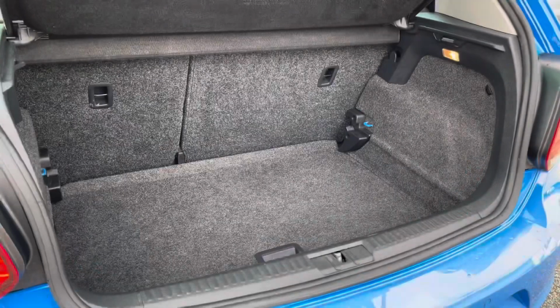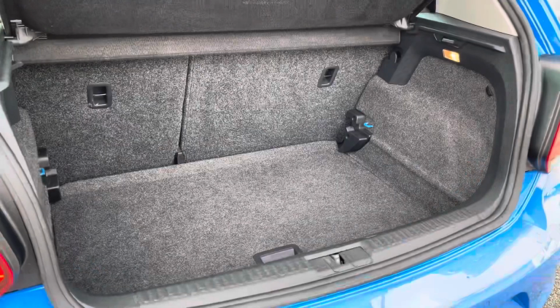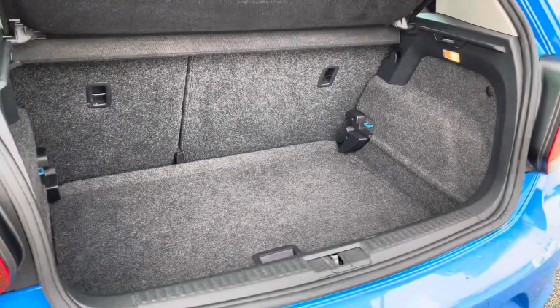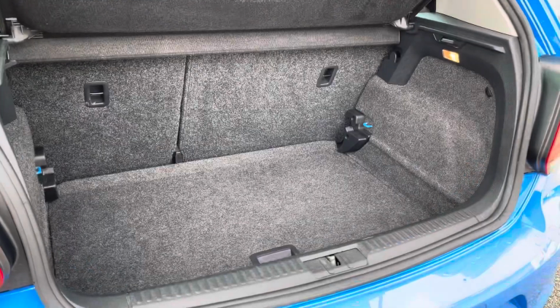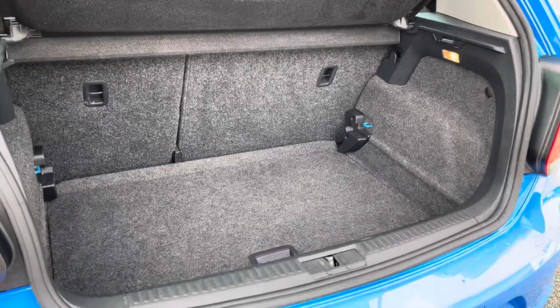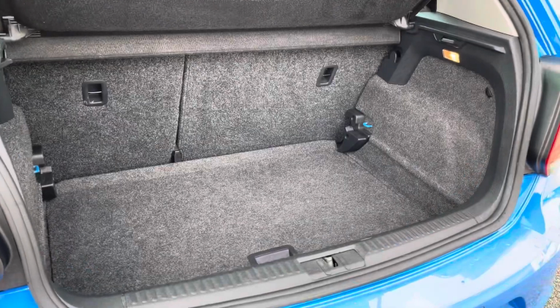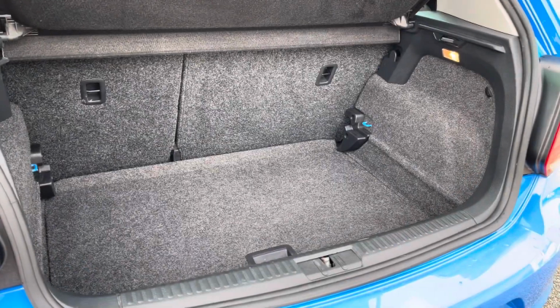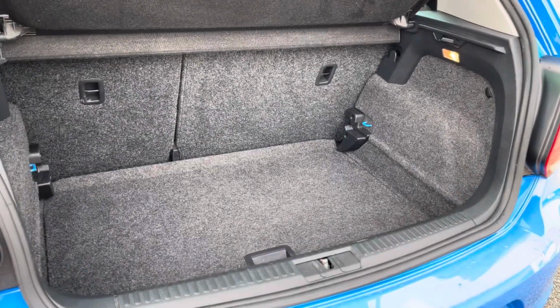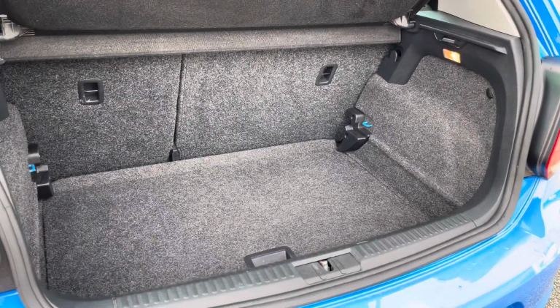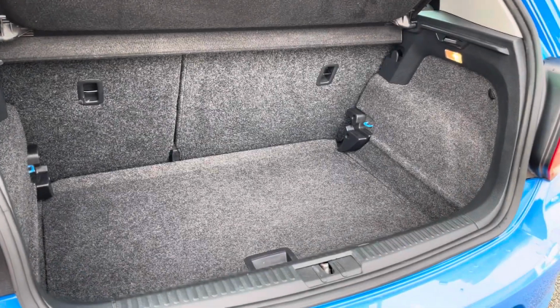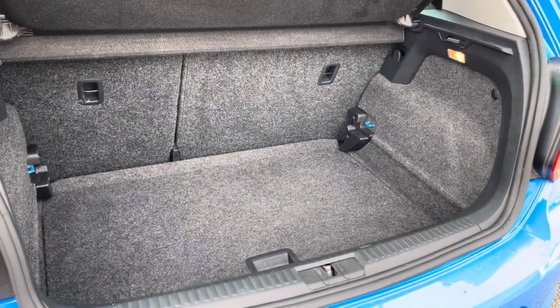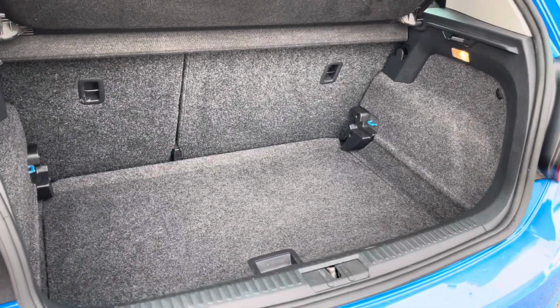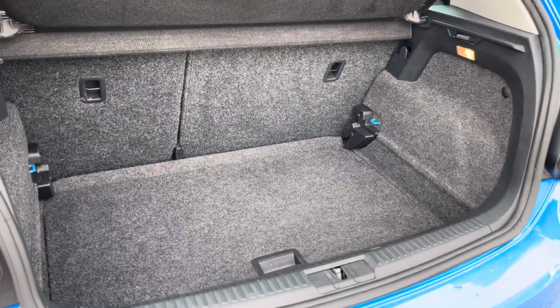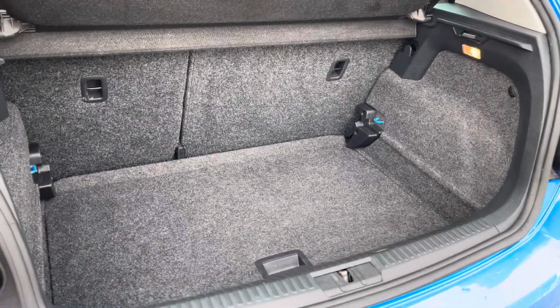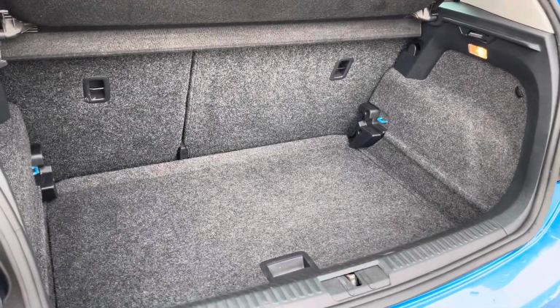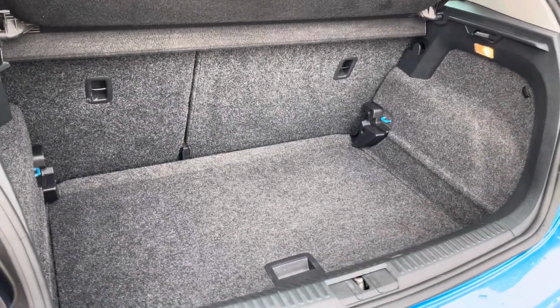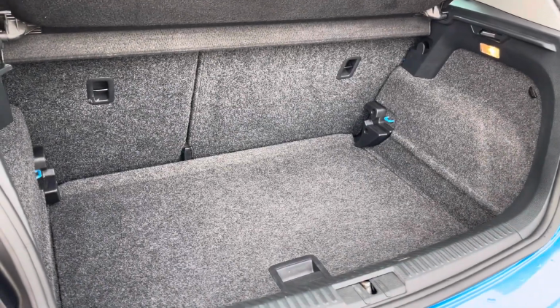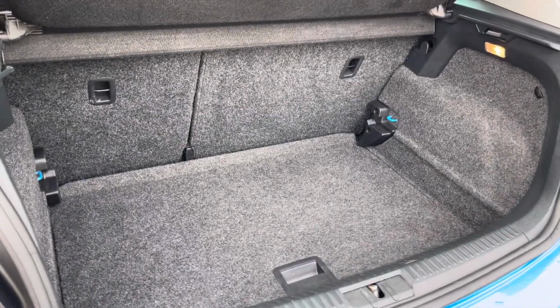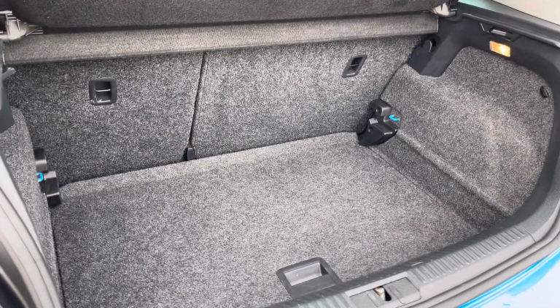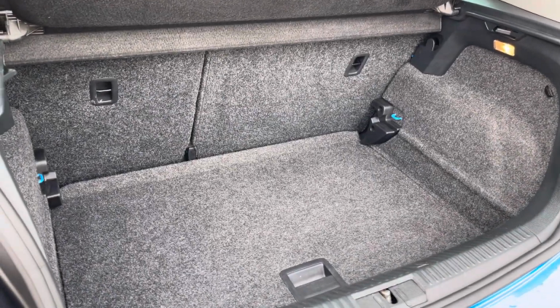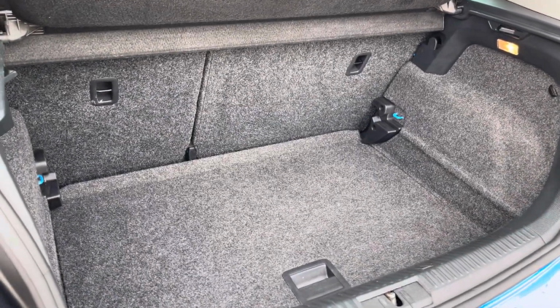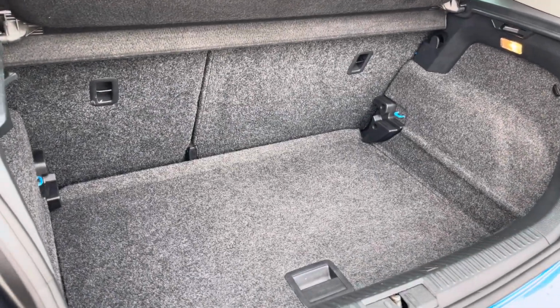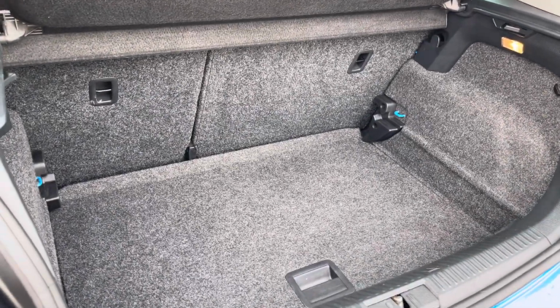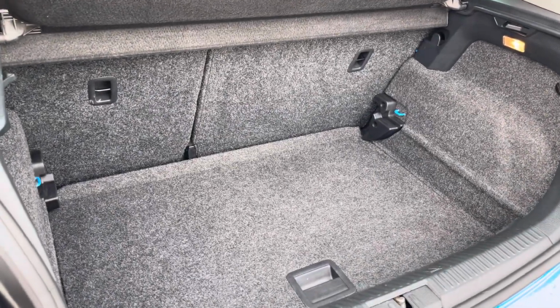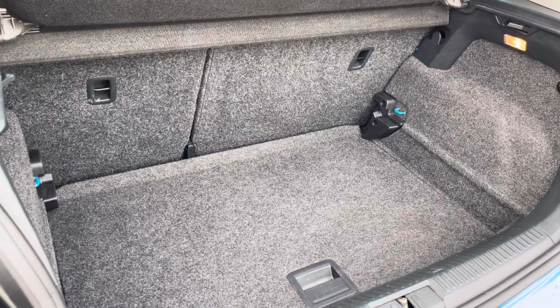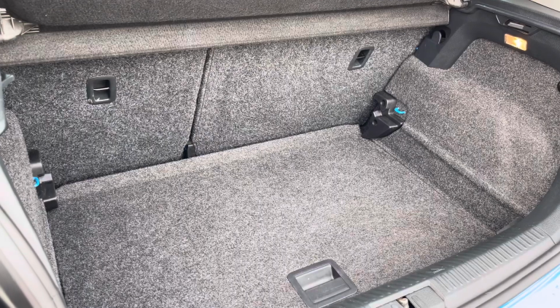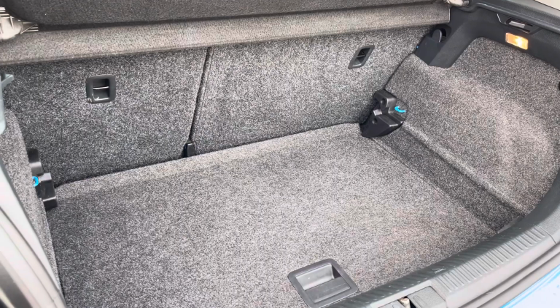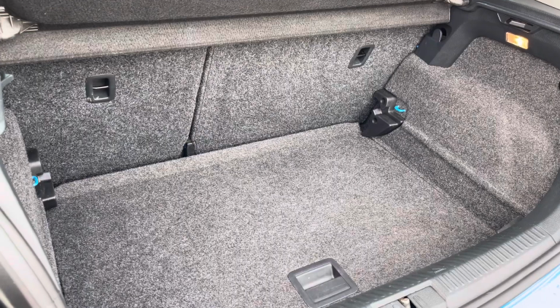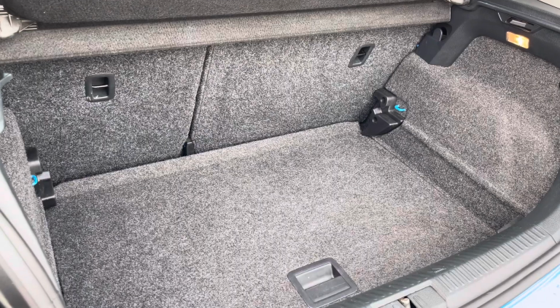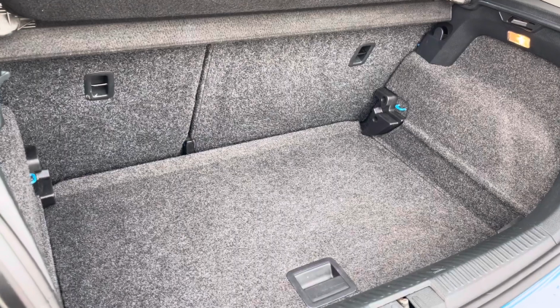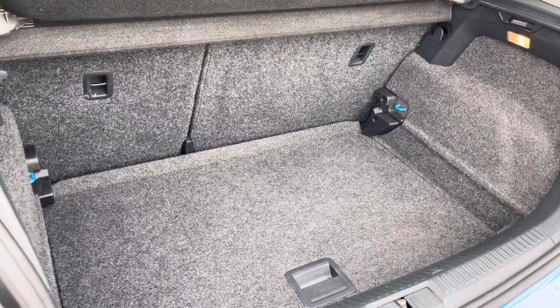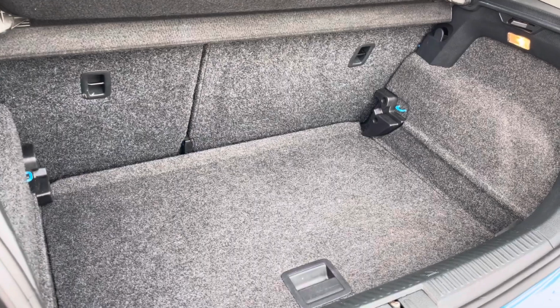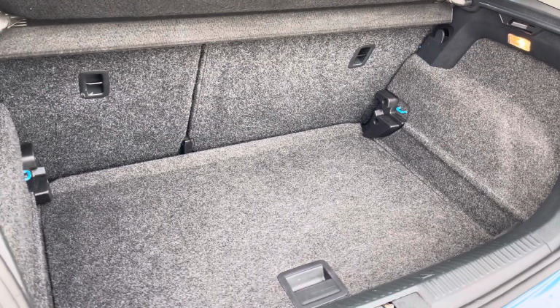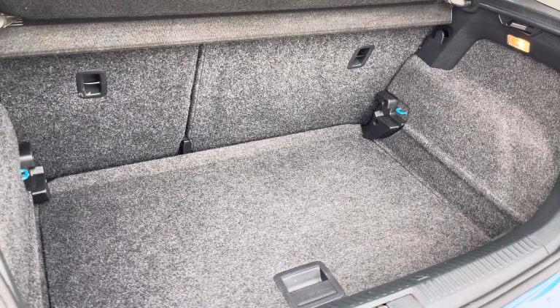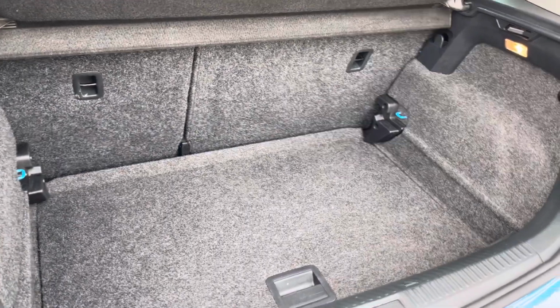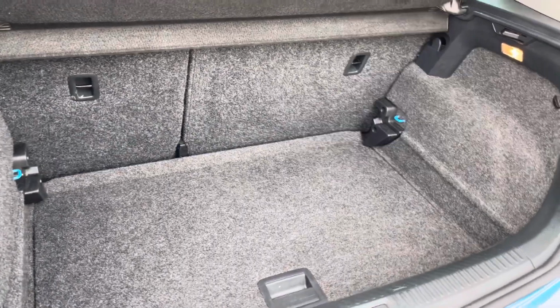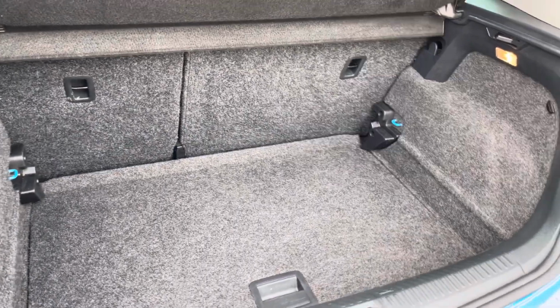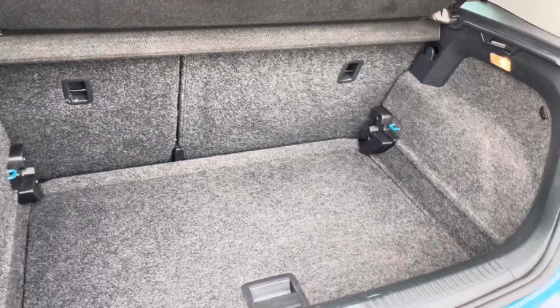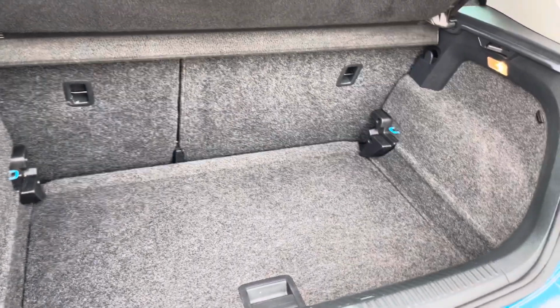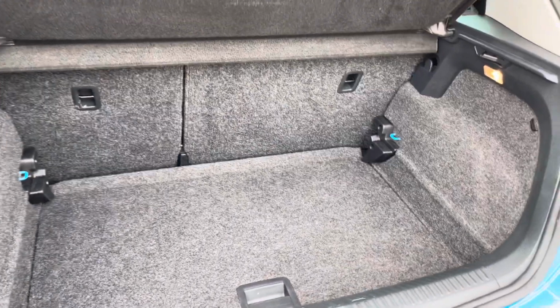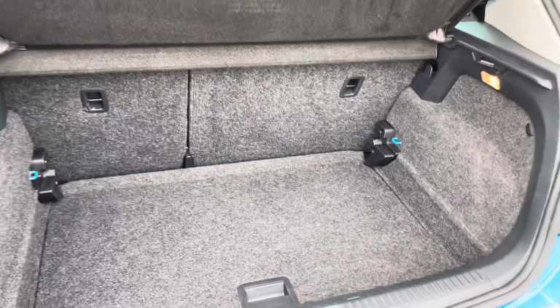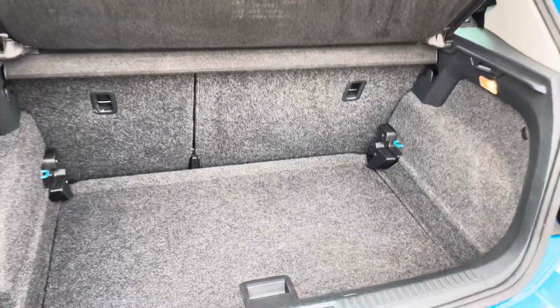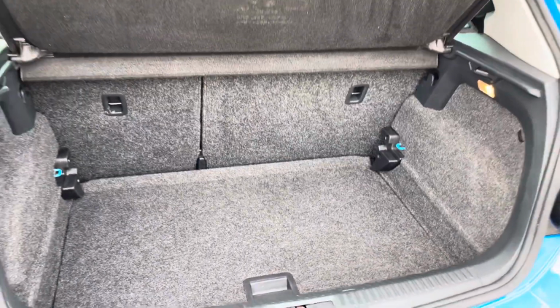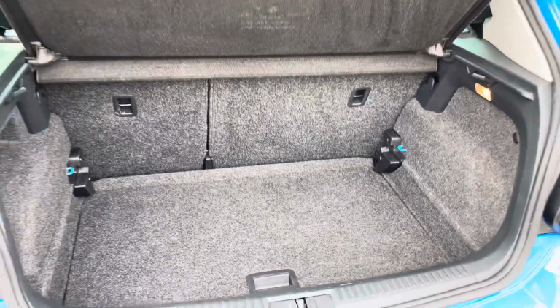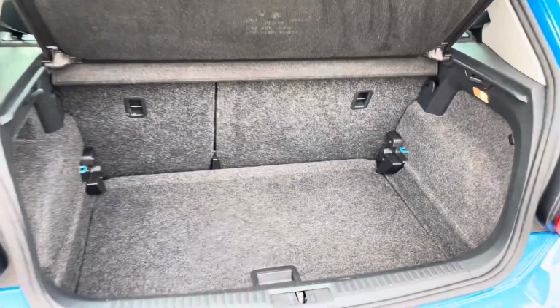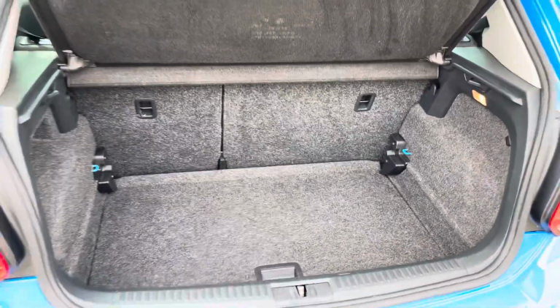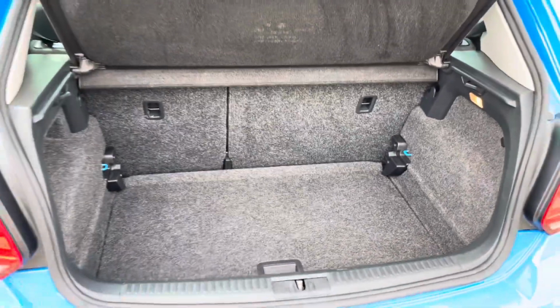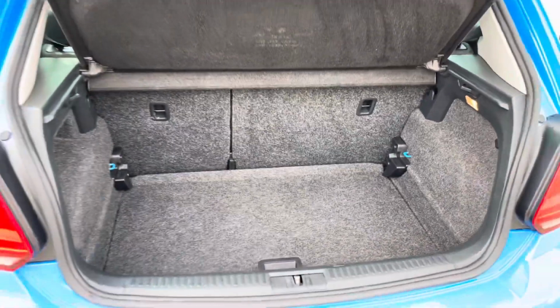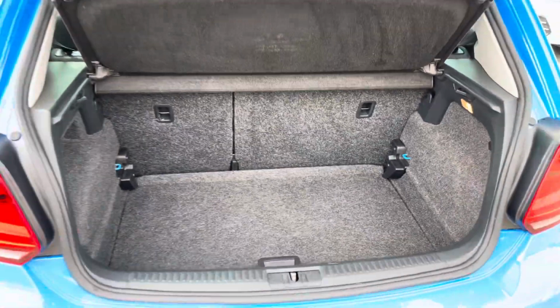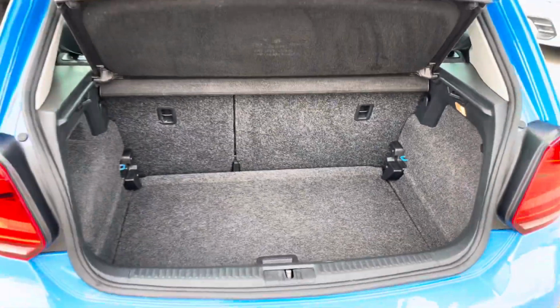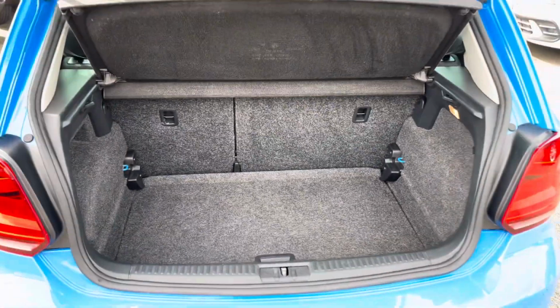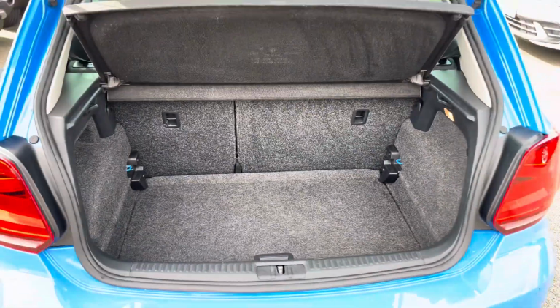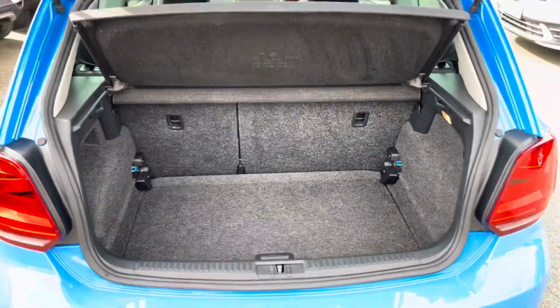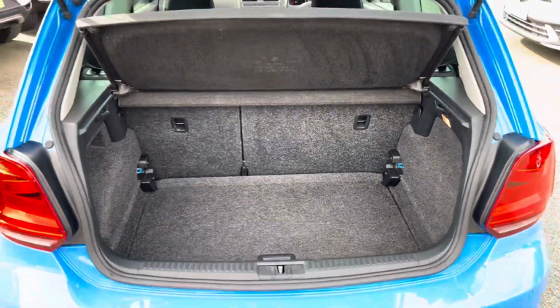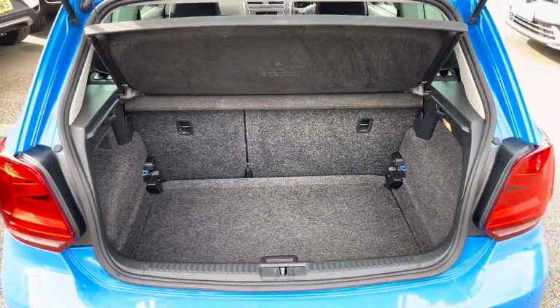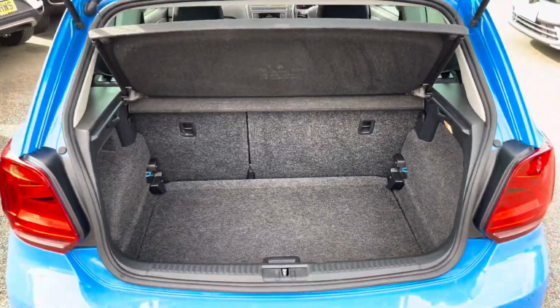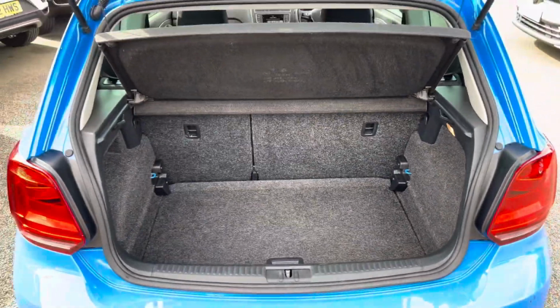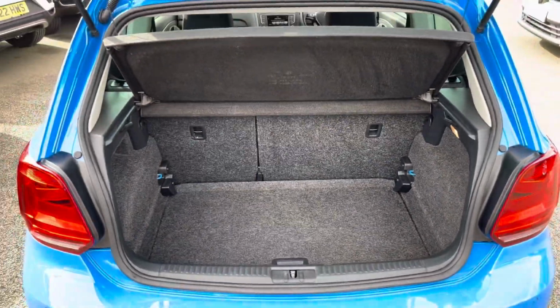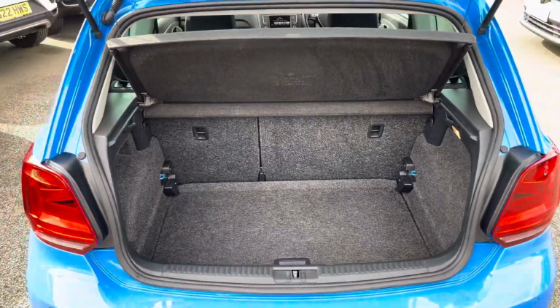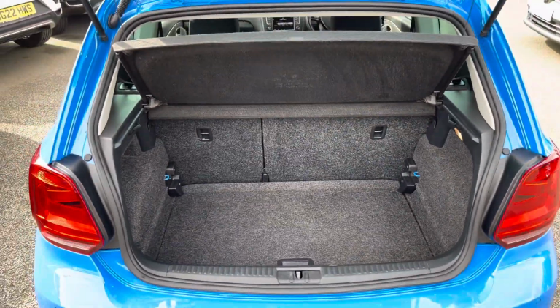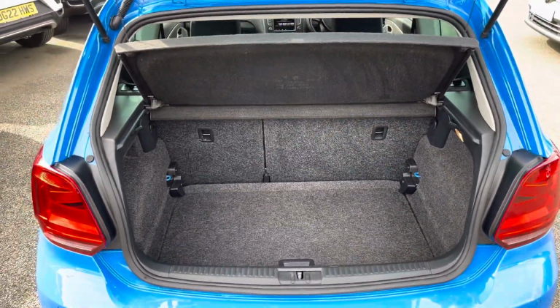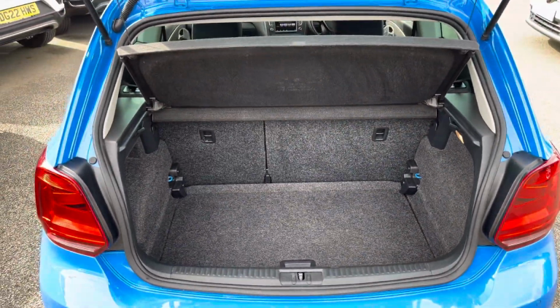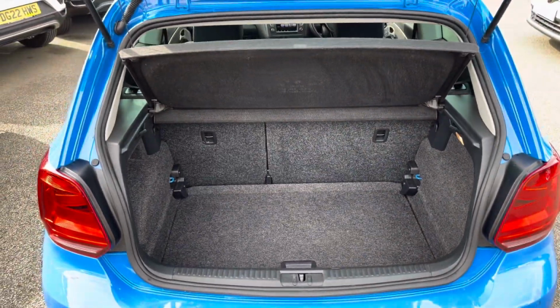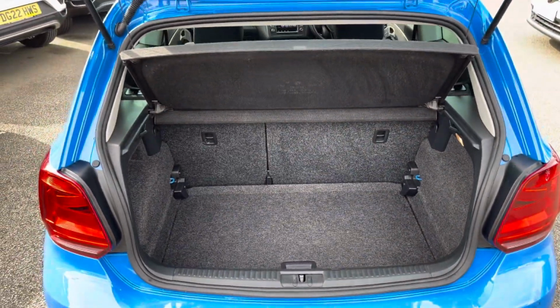There's a great boot space available with an adjustable boot floor, currently in its lowest setting, including split-folding seats — so plenty of room for your weekly shop plus much more.